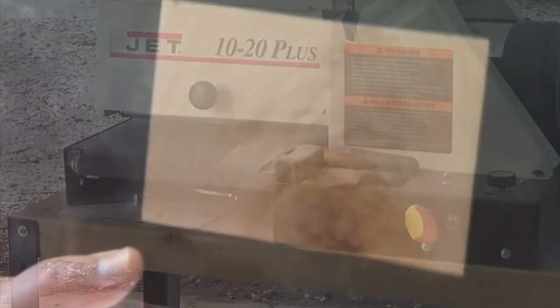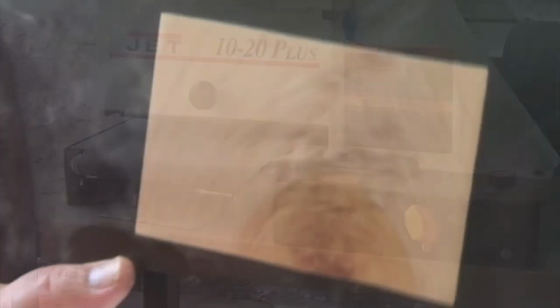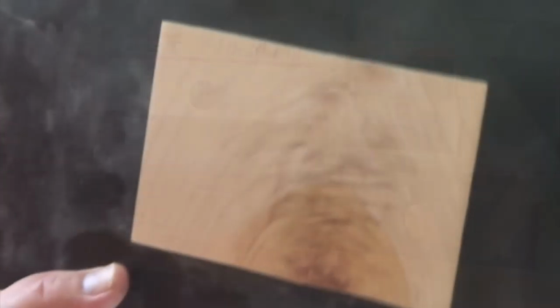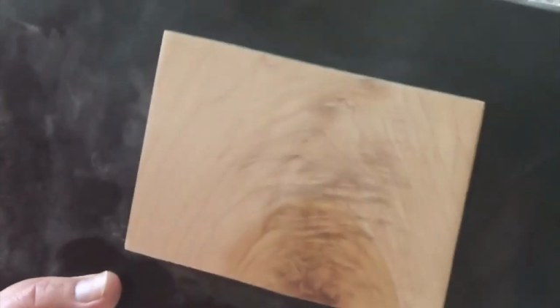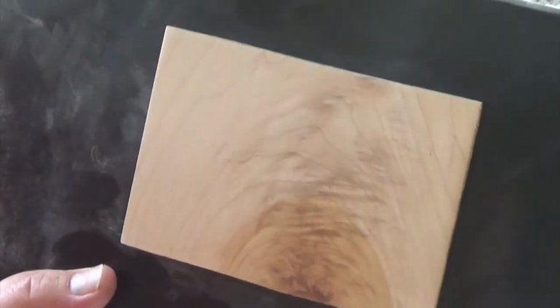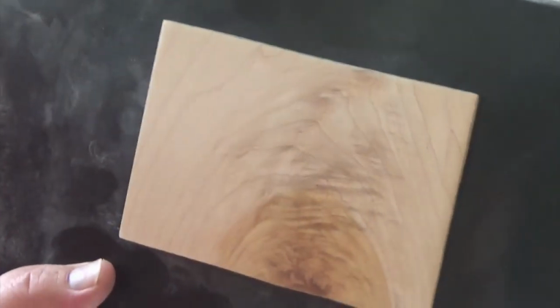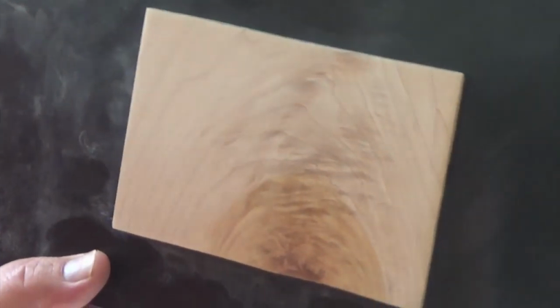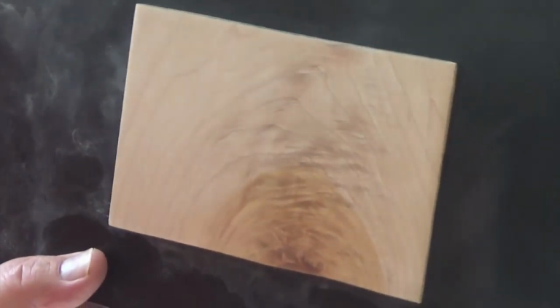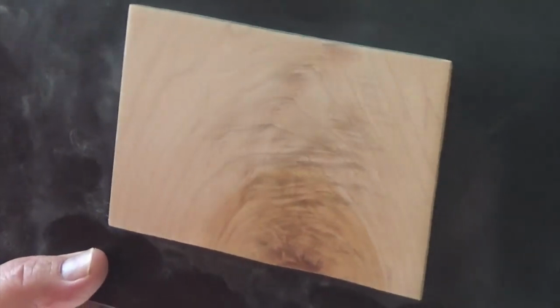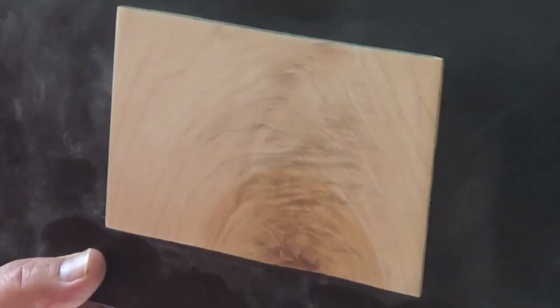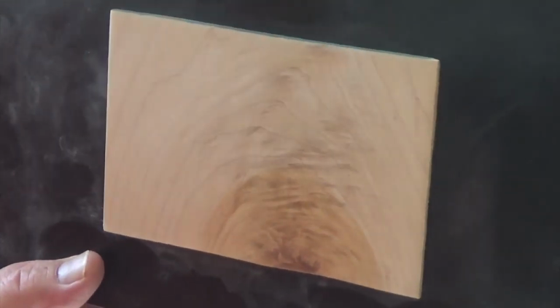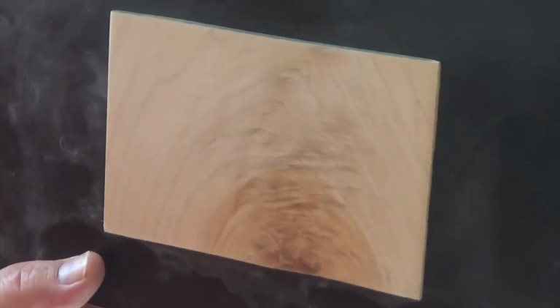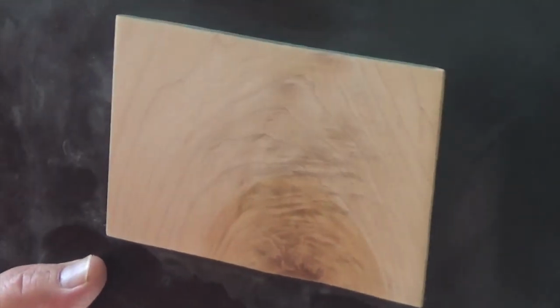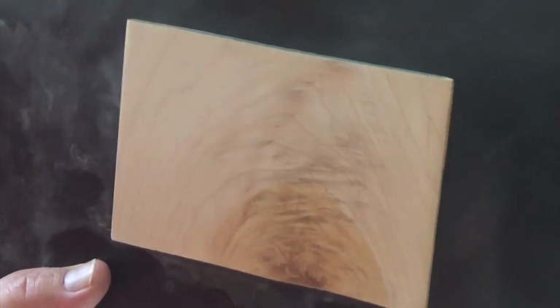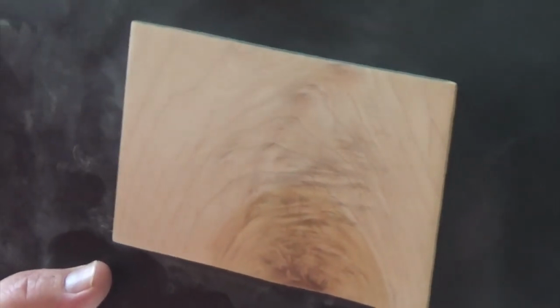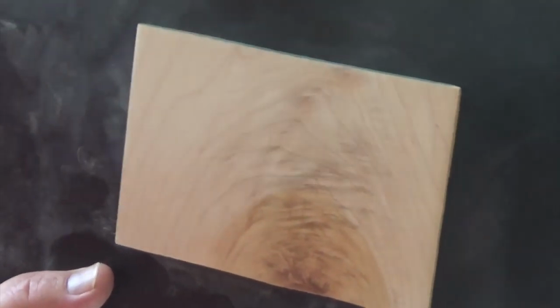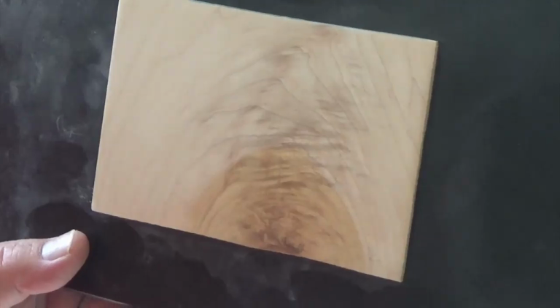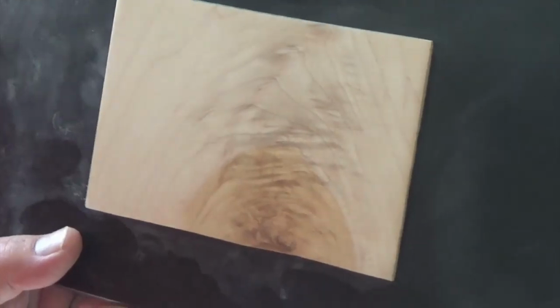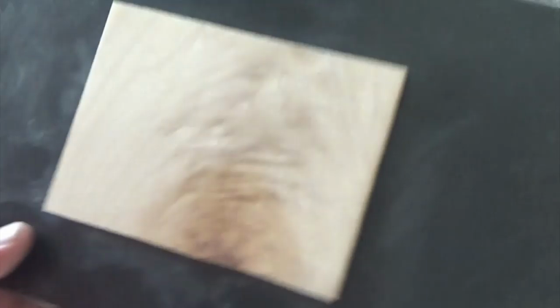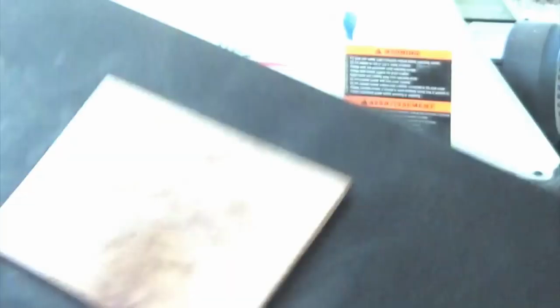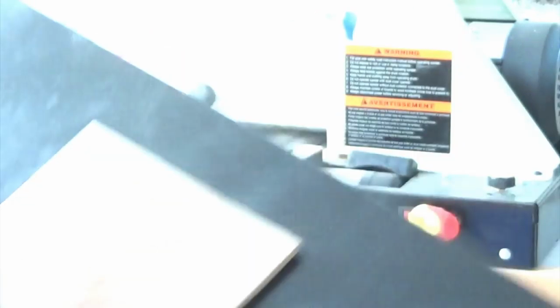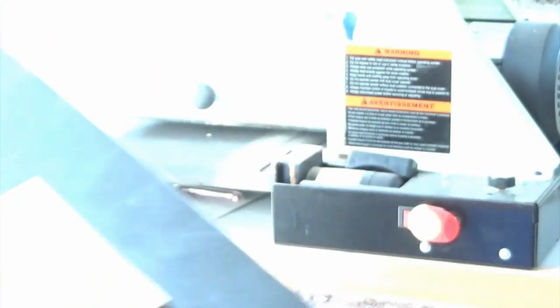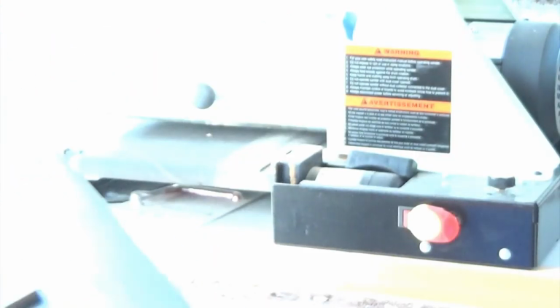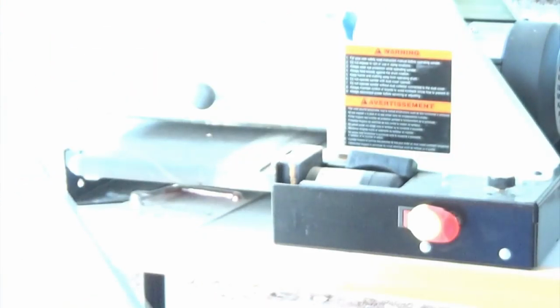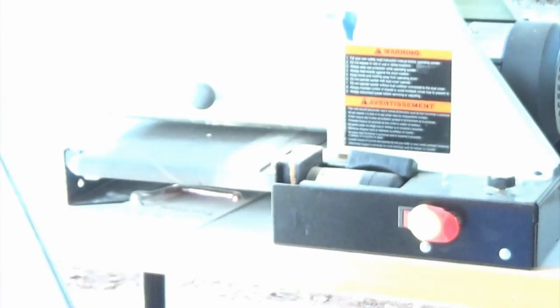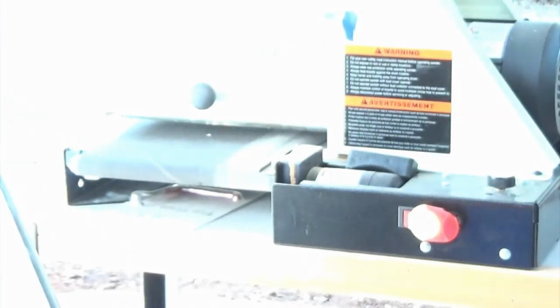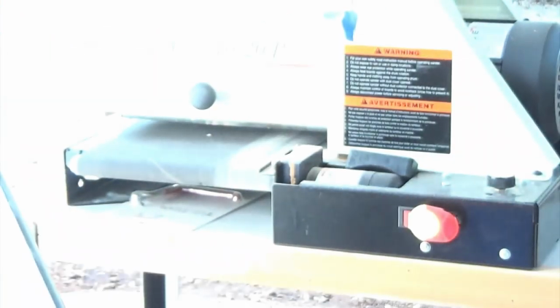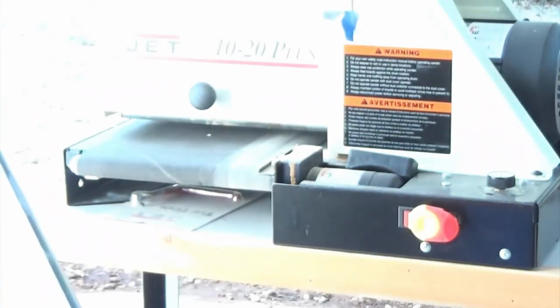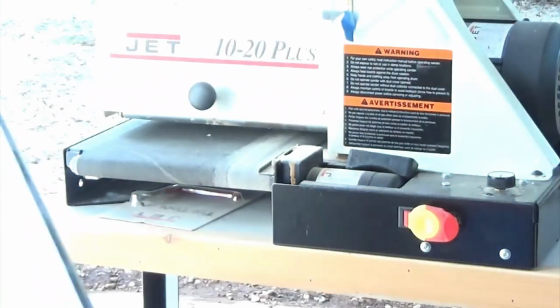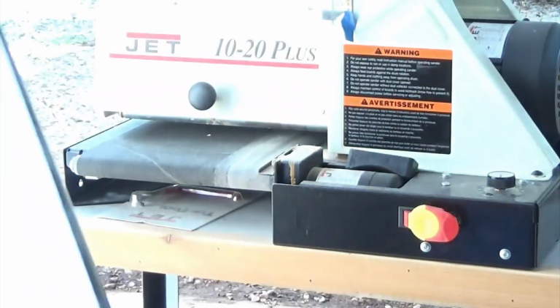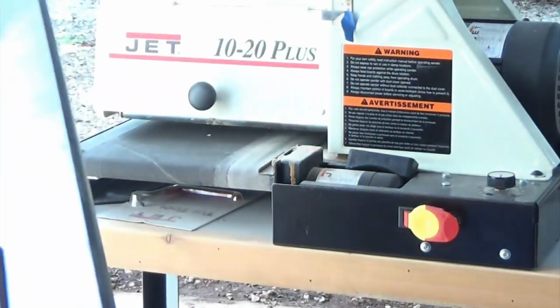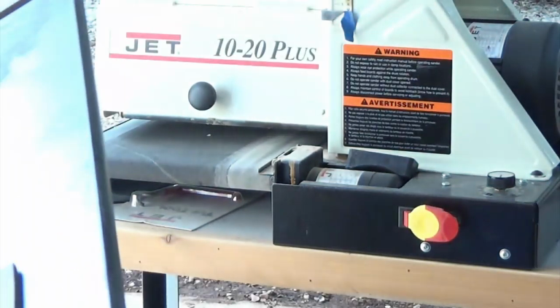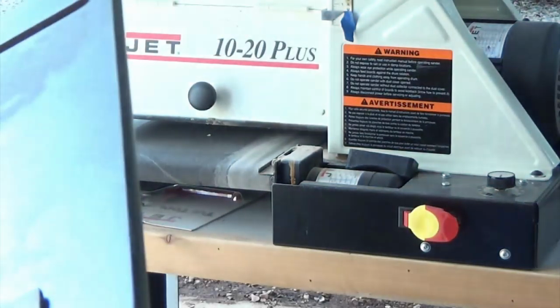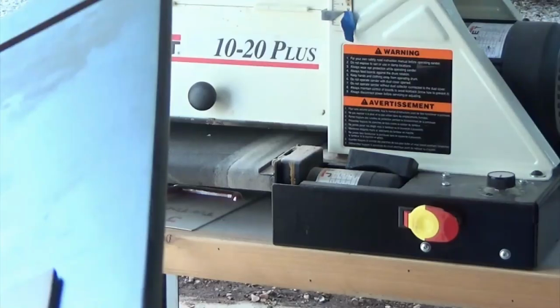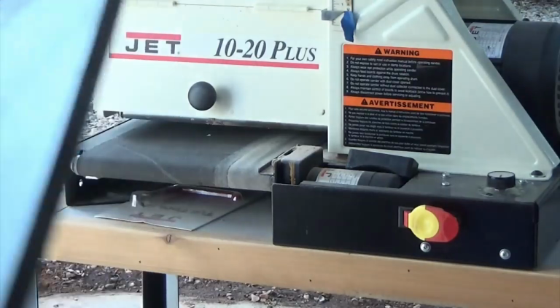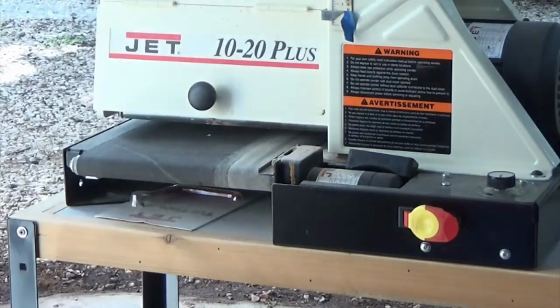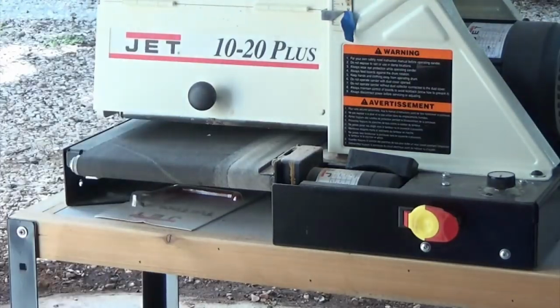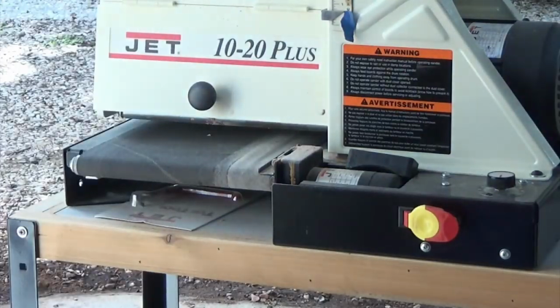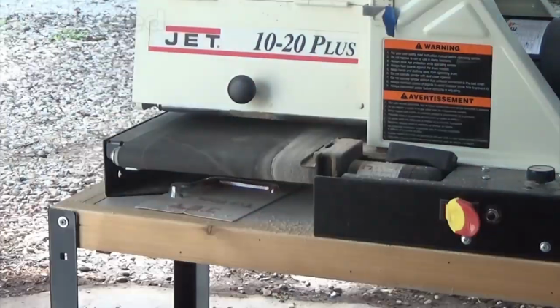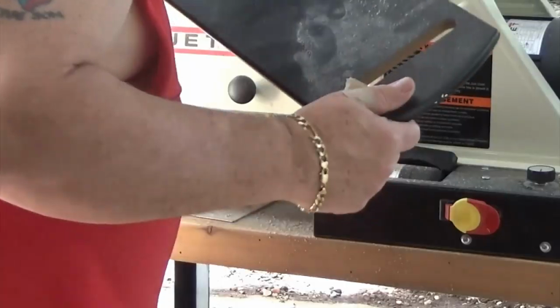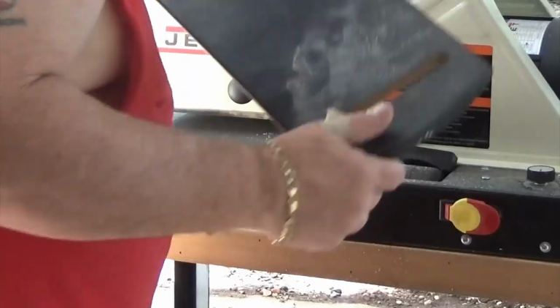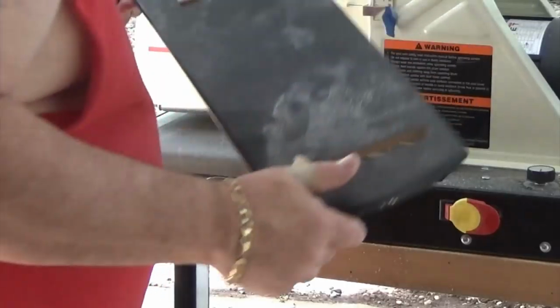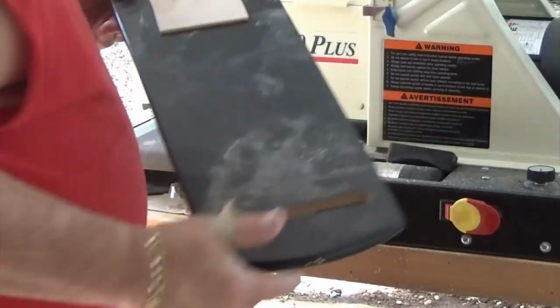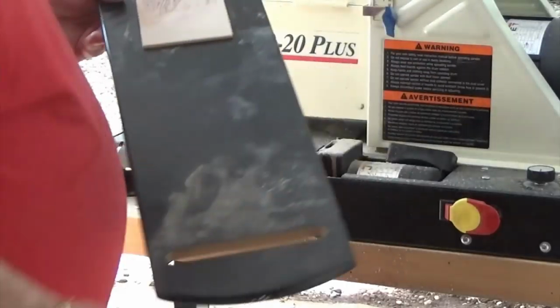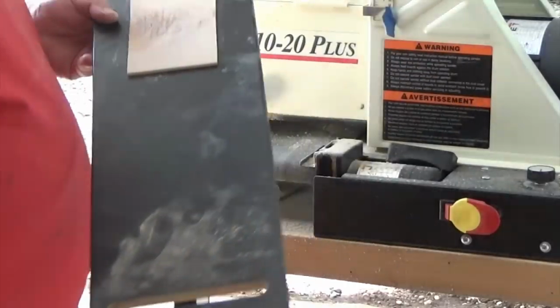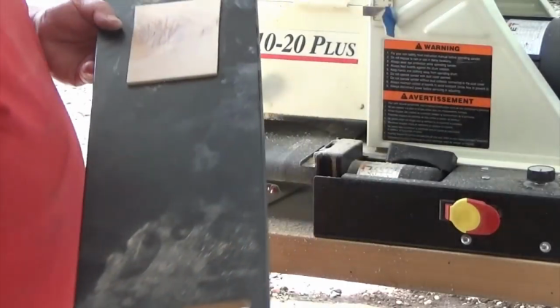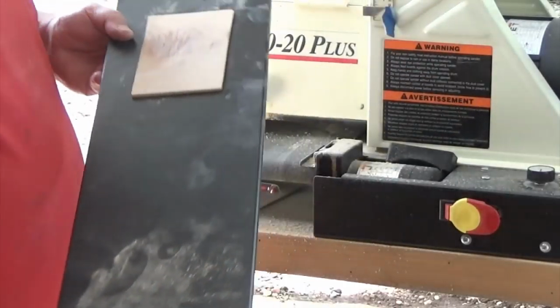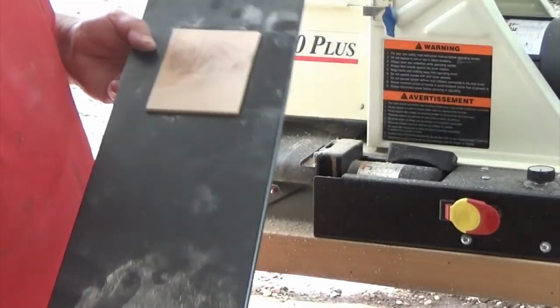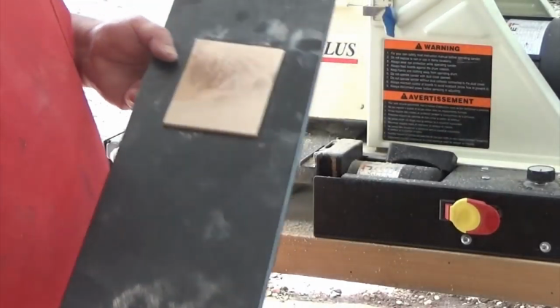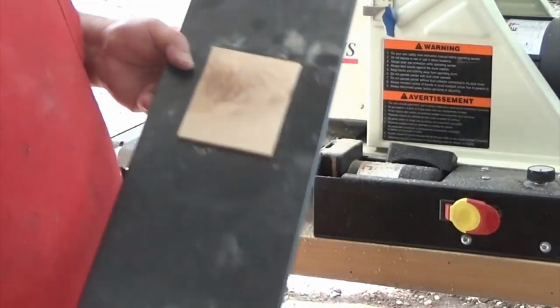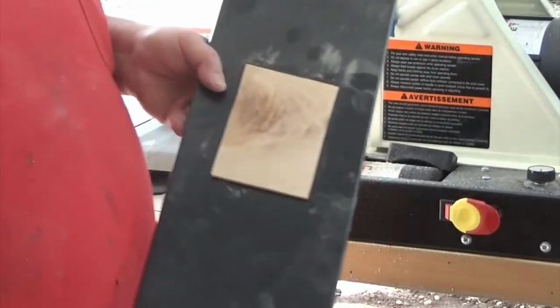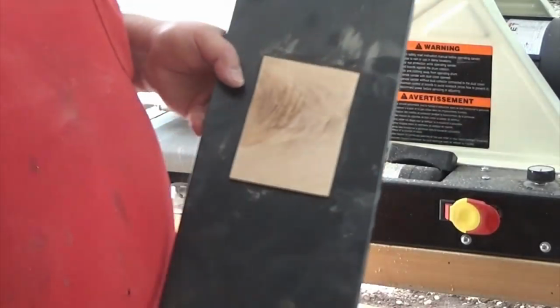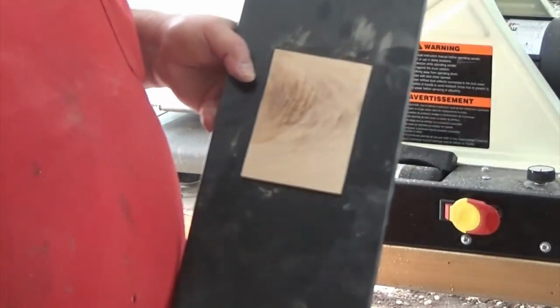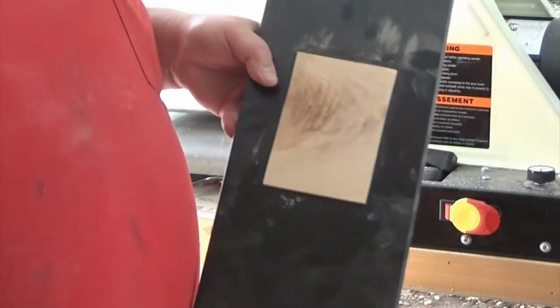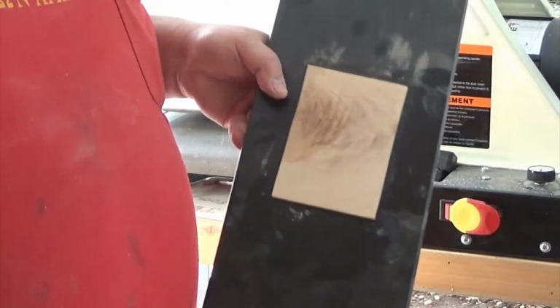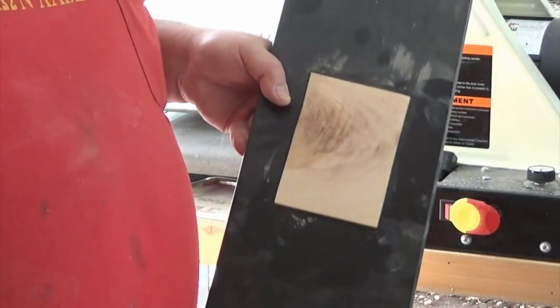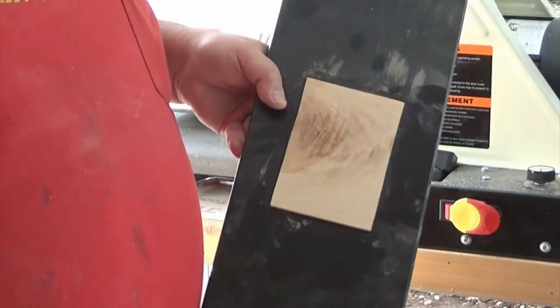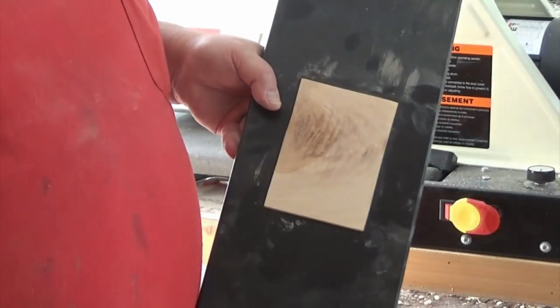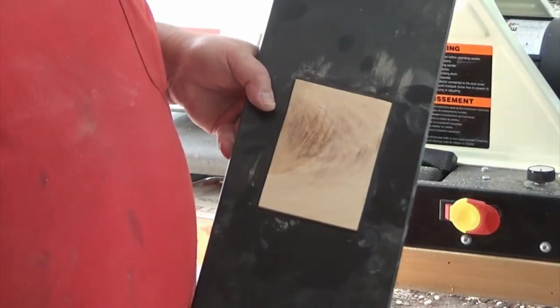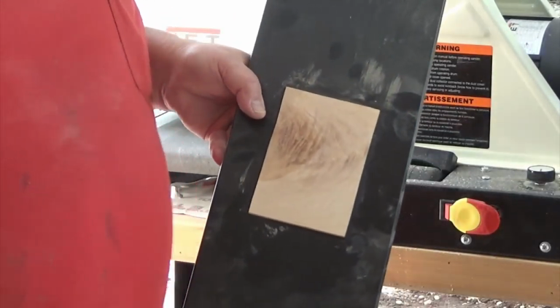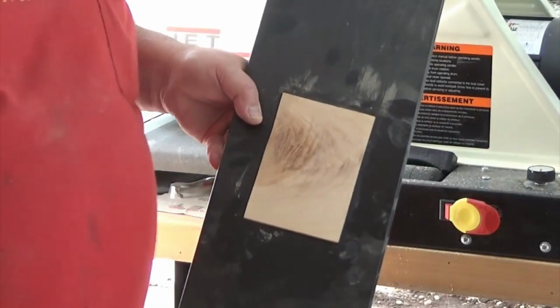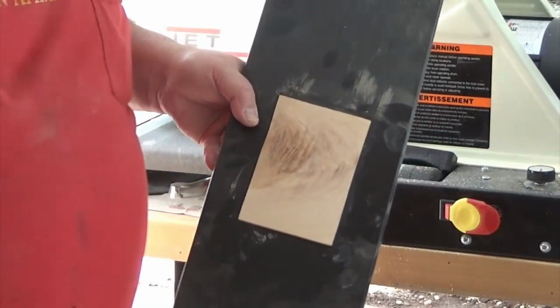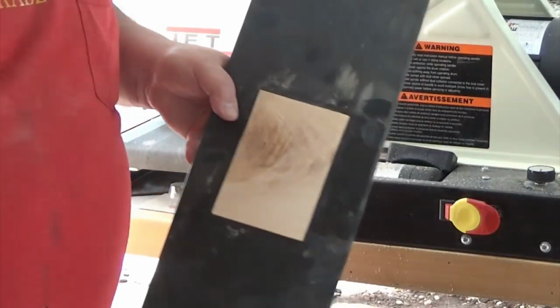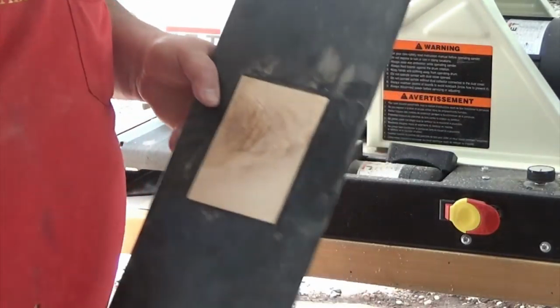Look how pretty that is. Now I'll flip it over and clean up the other side. Nice and flat — I think that'll do.